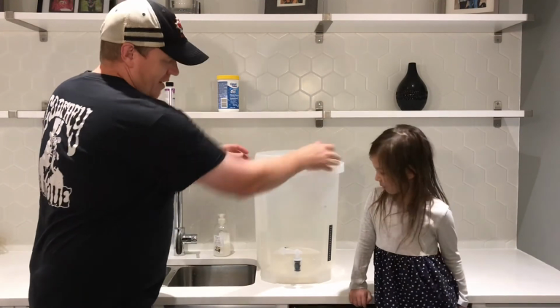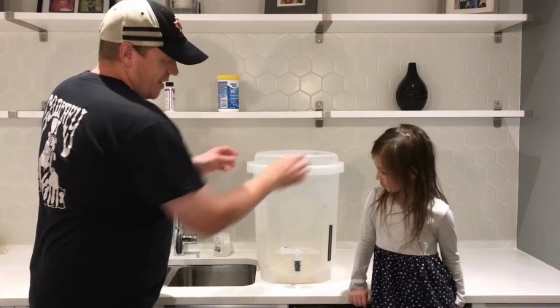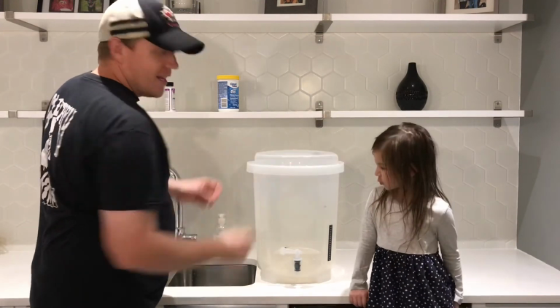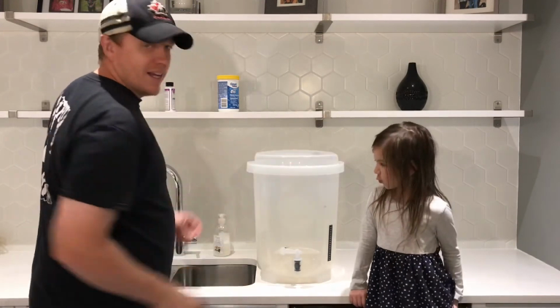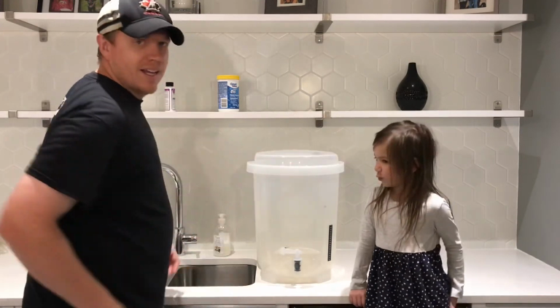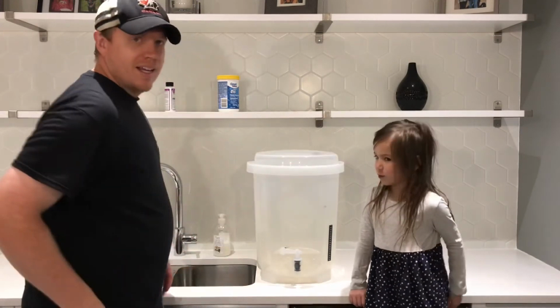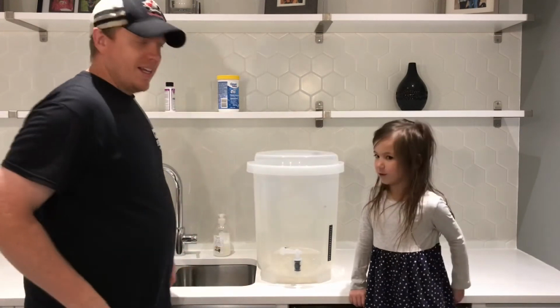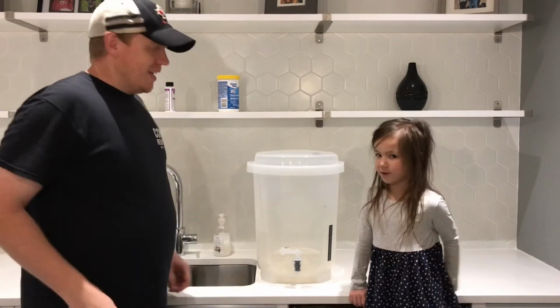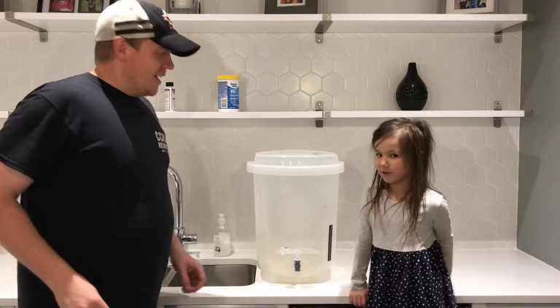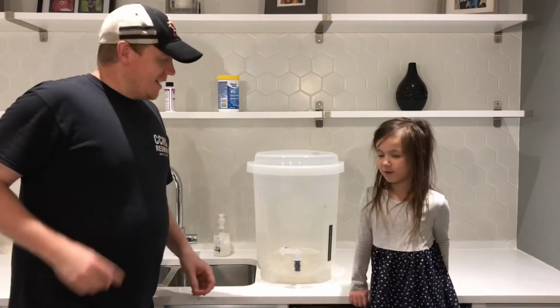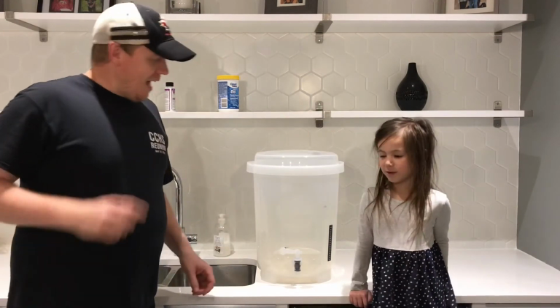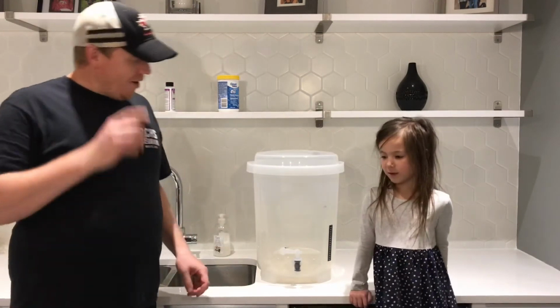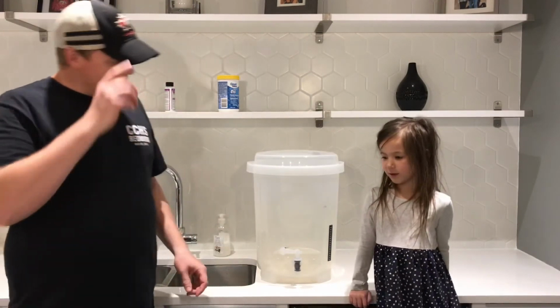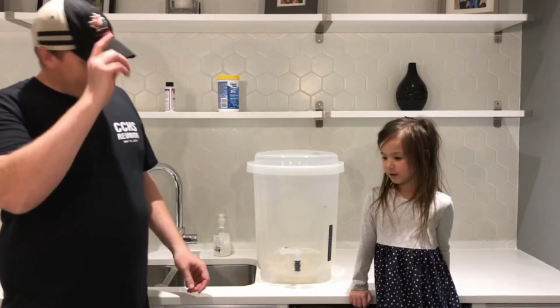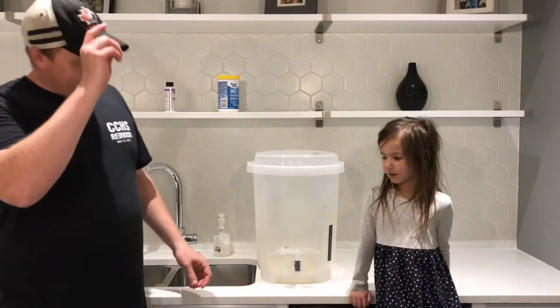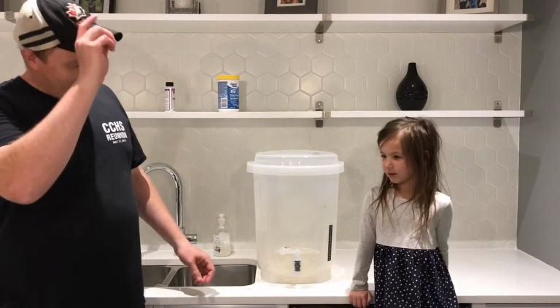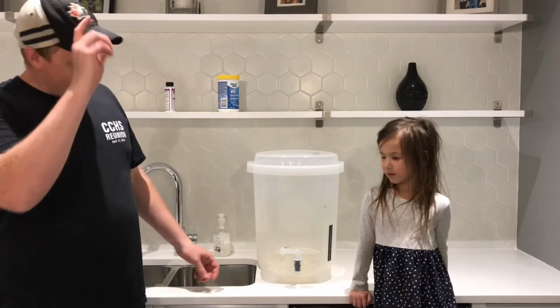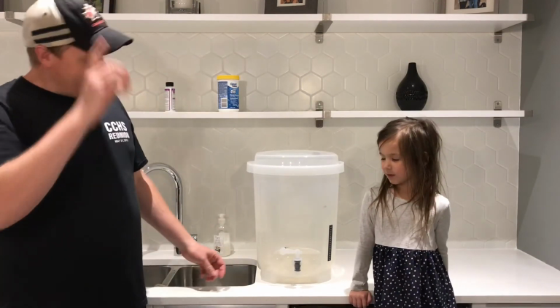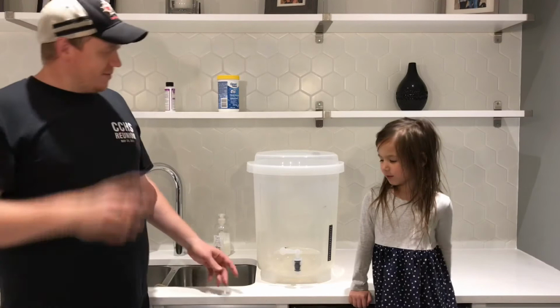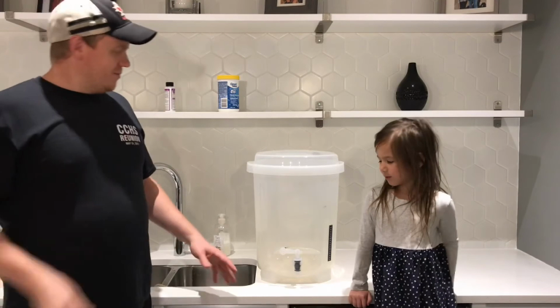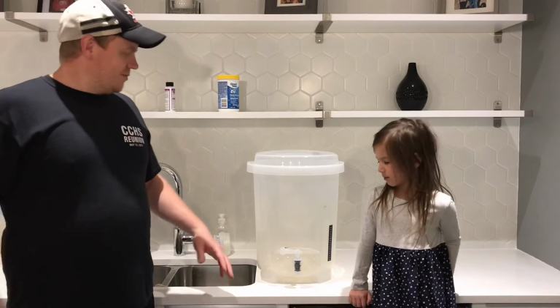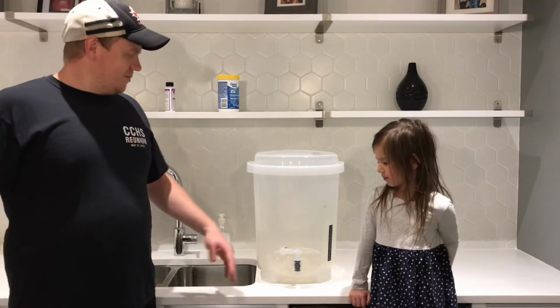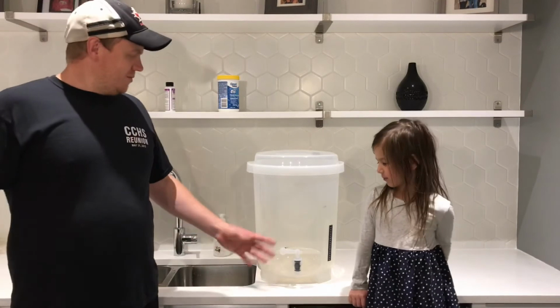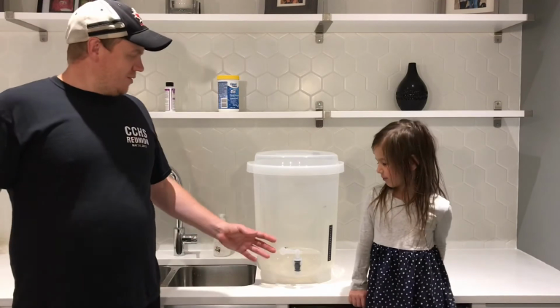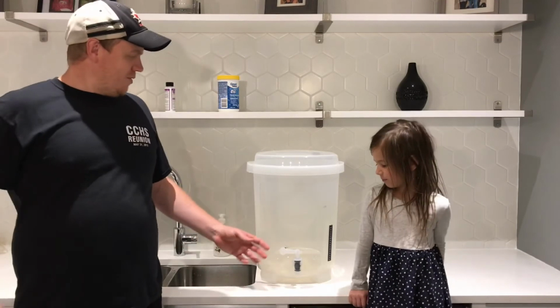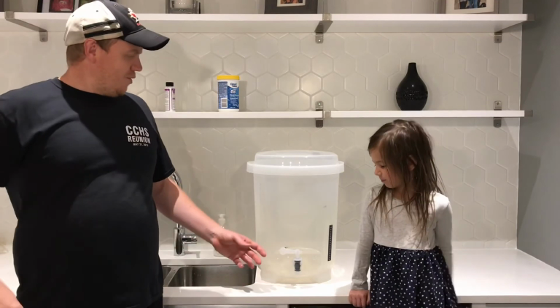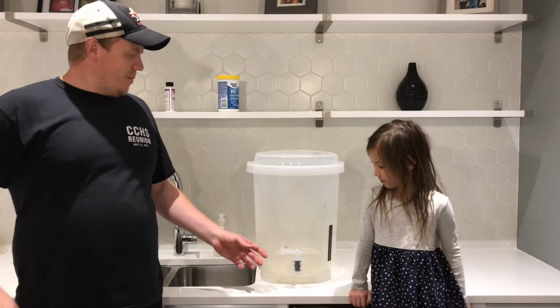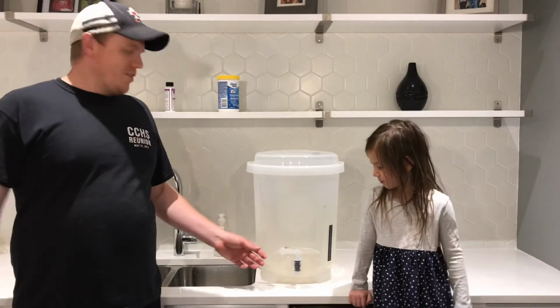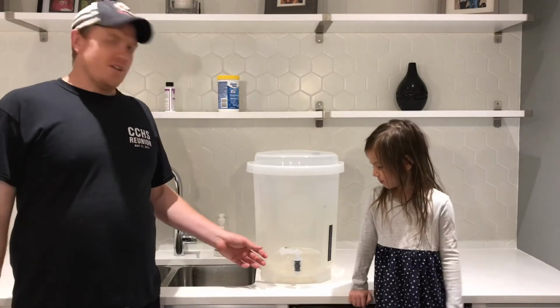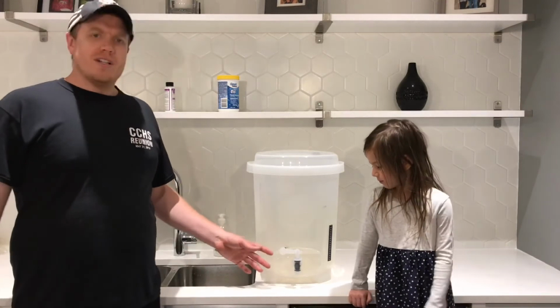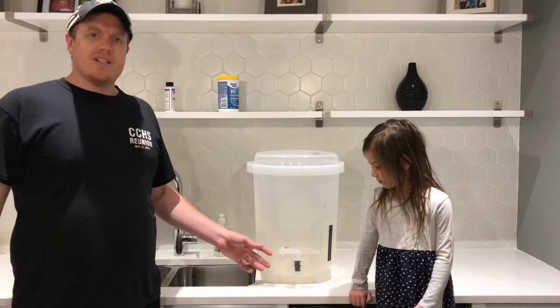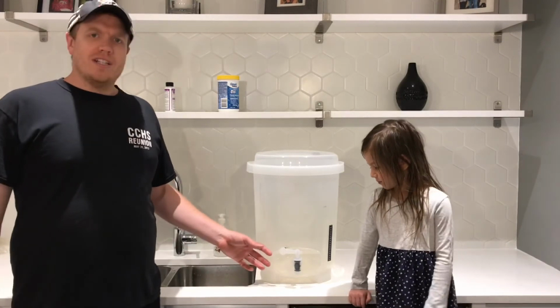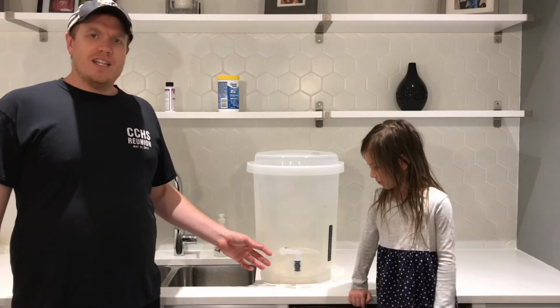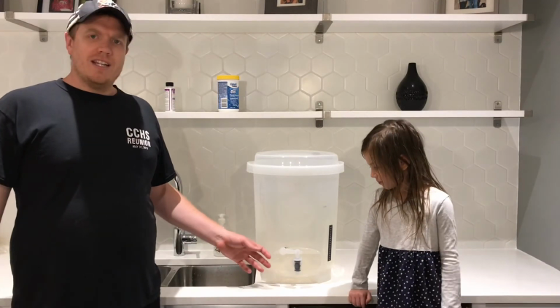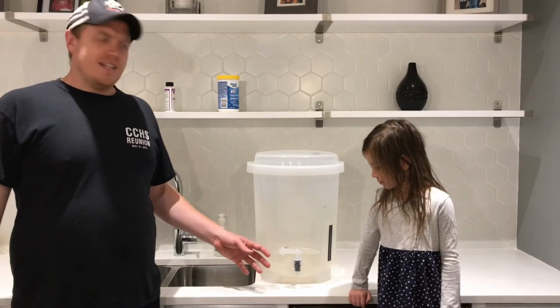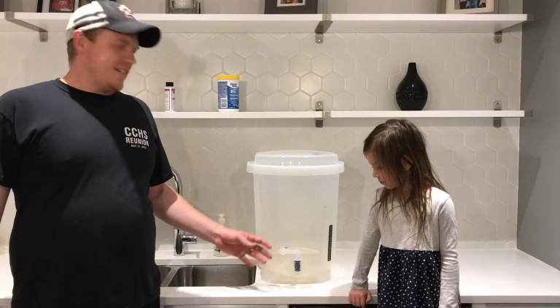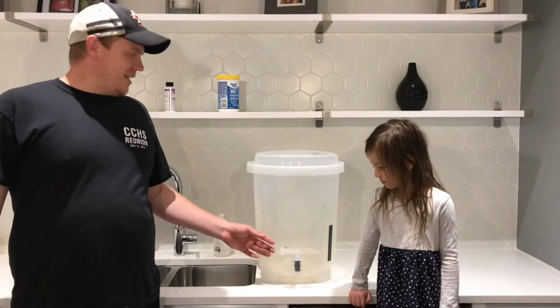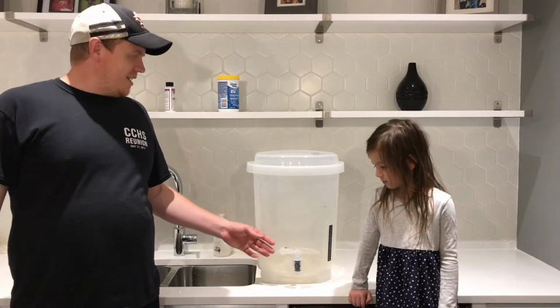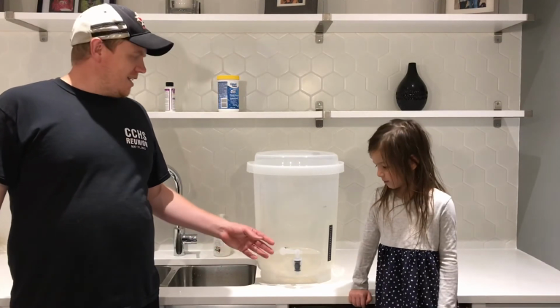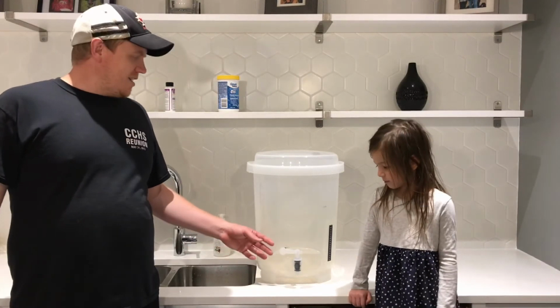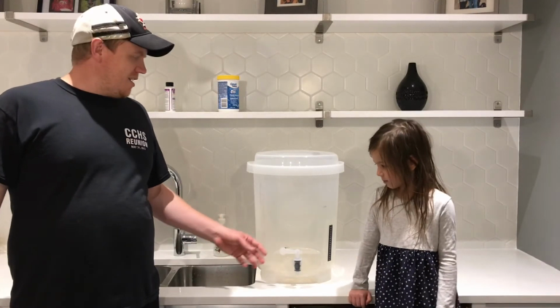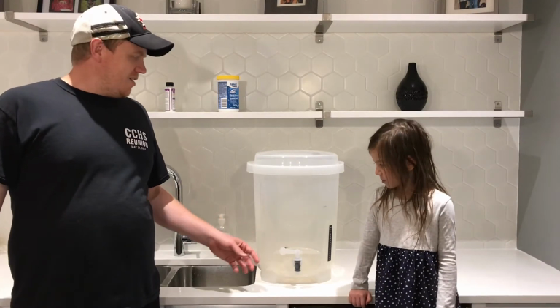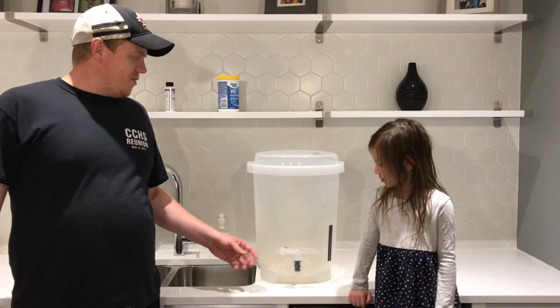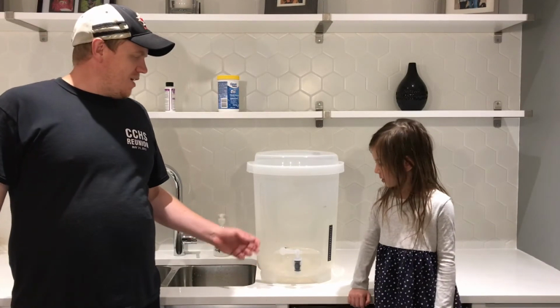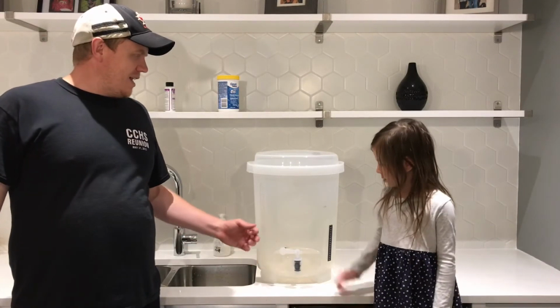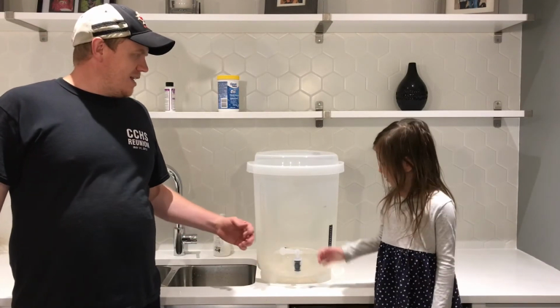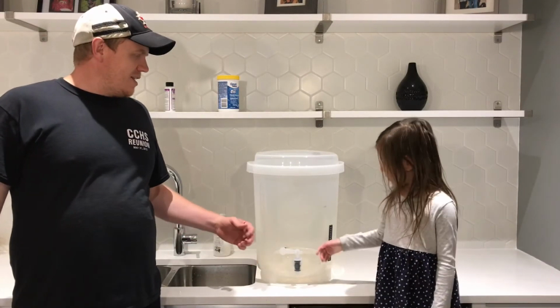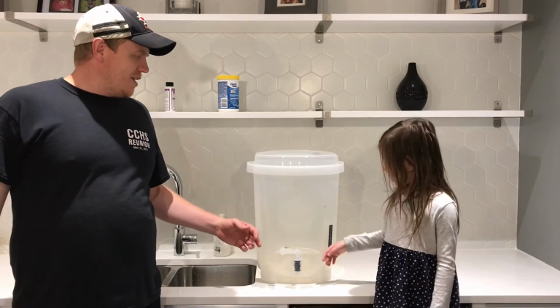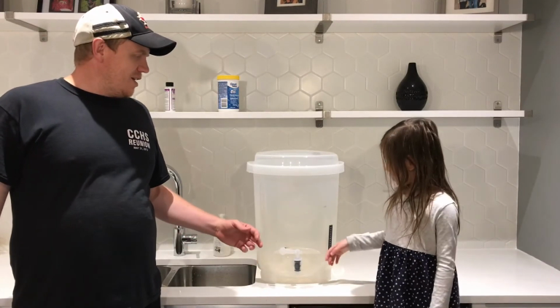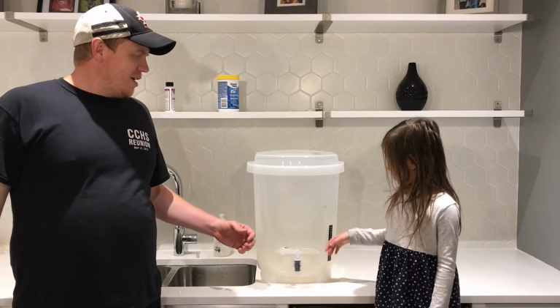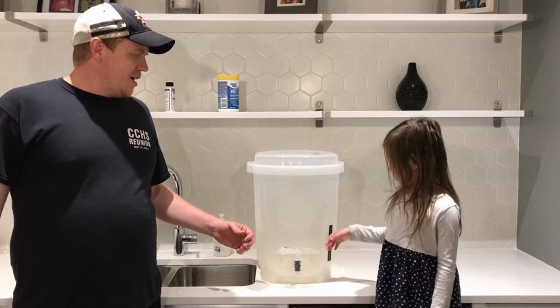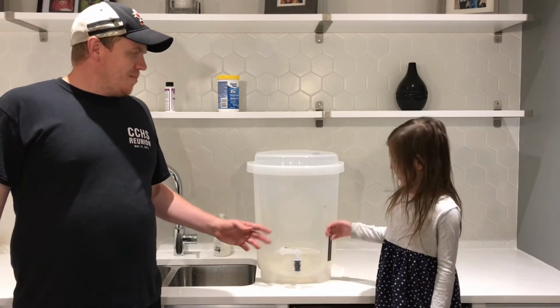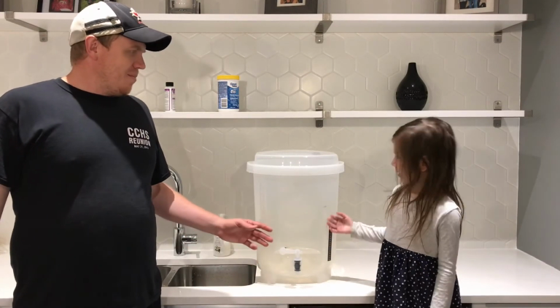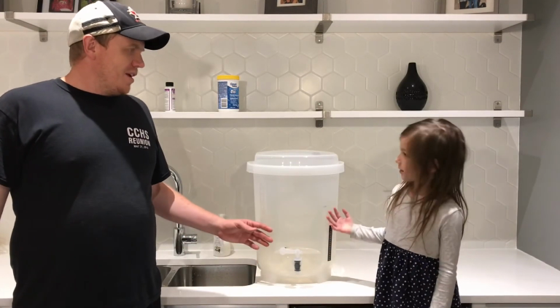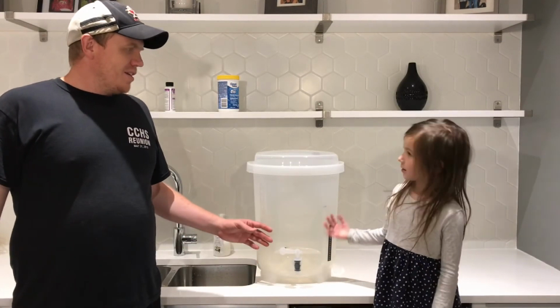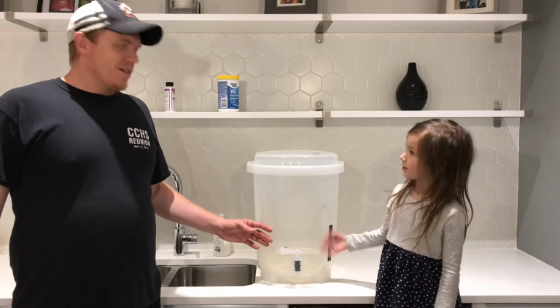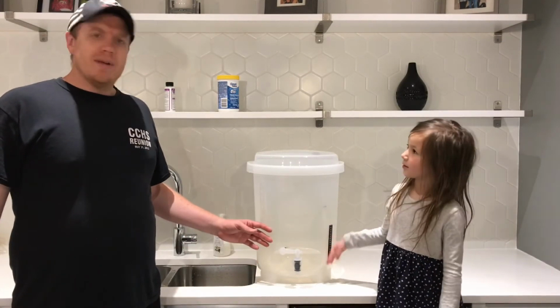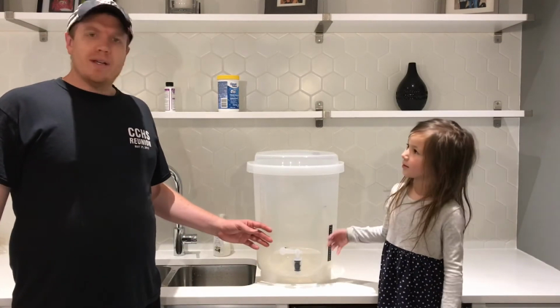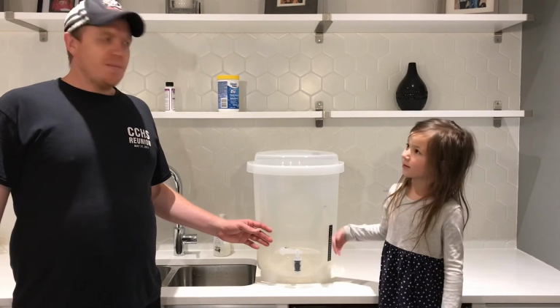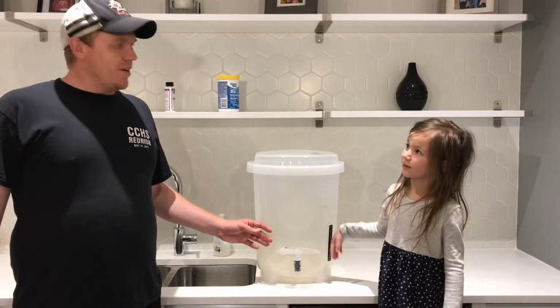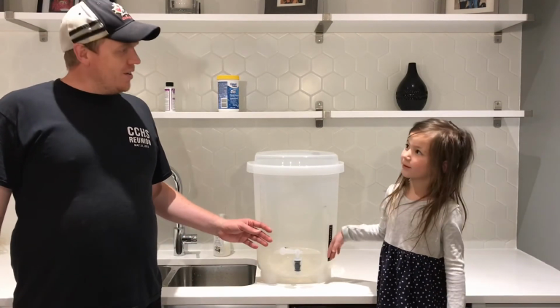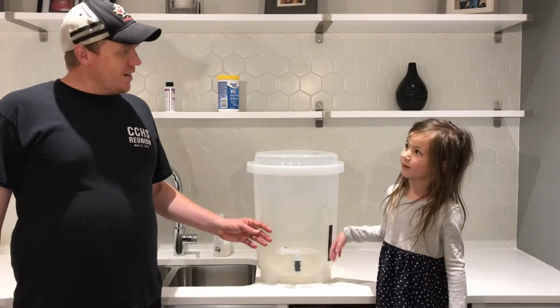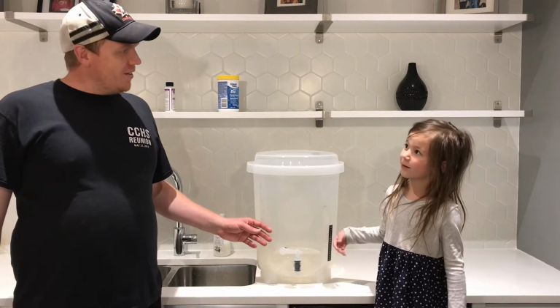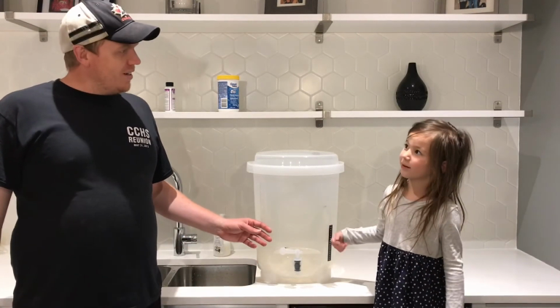Now the fermenter is clean and sanitized and ready to make beer in it.